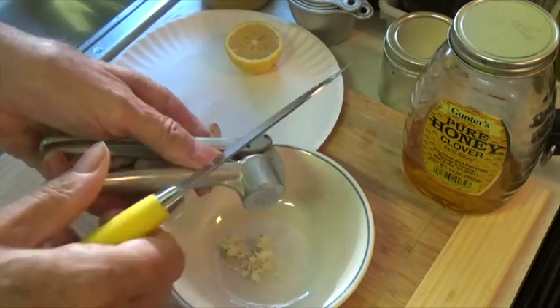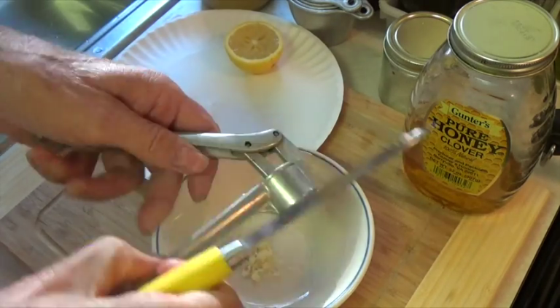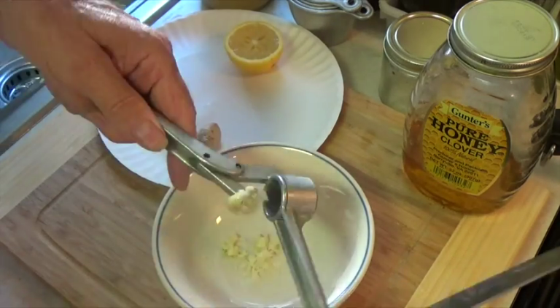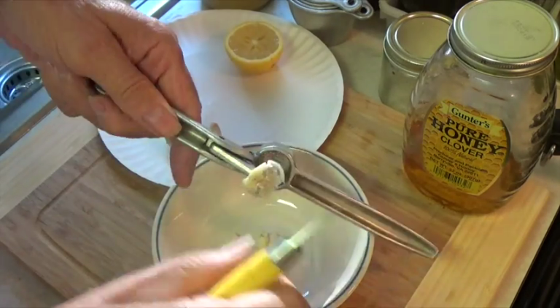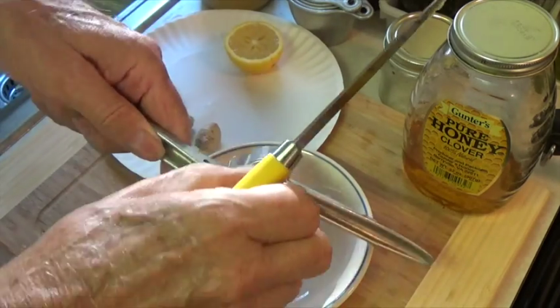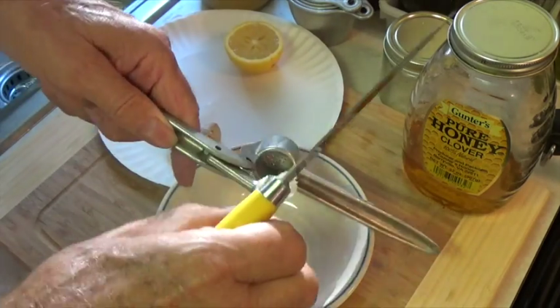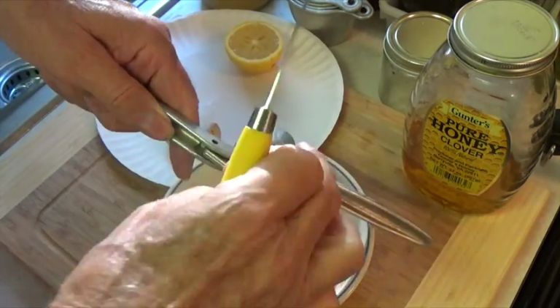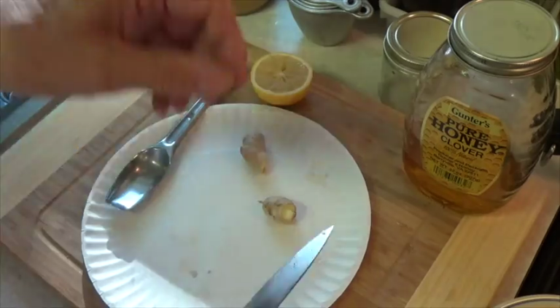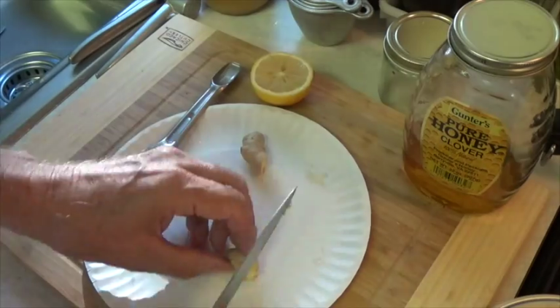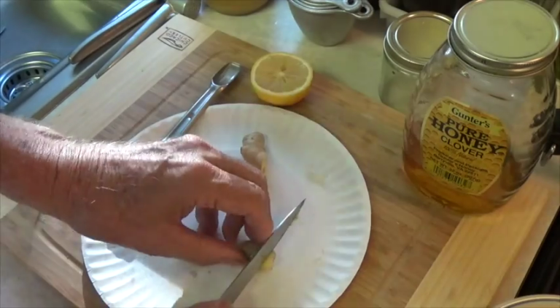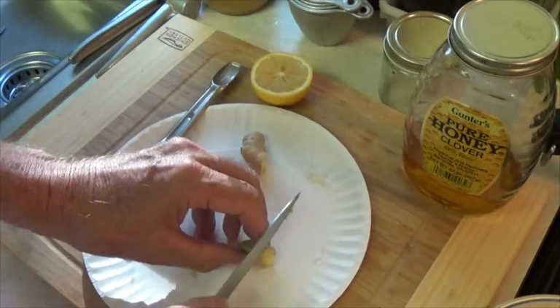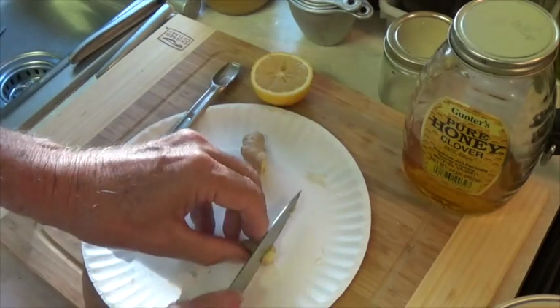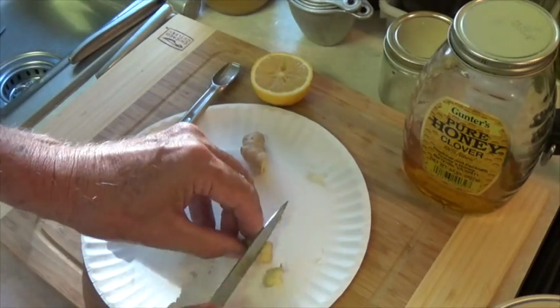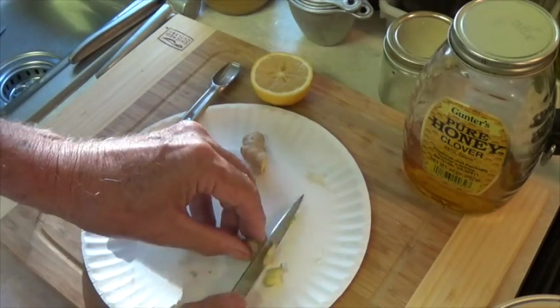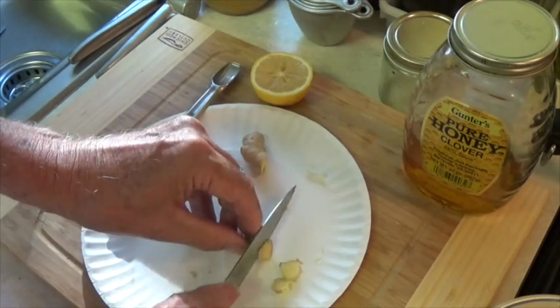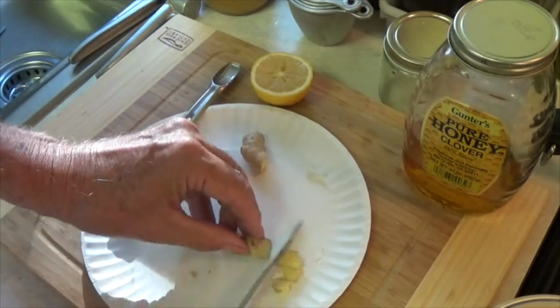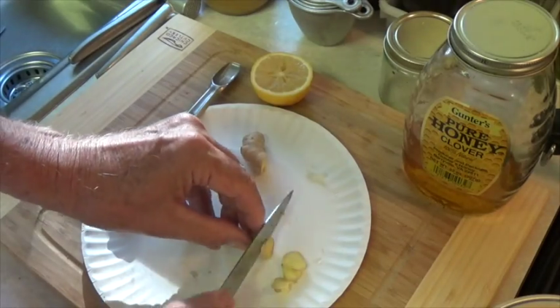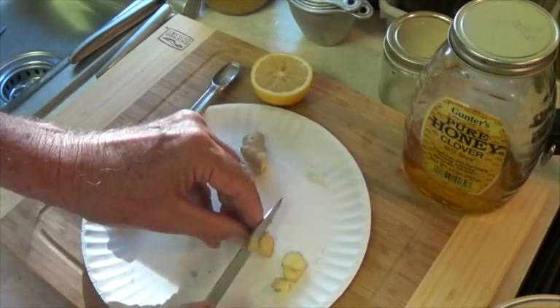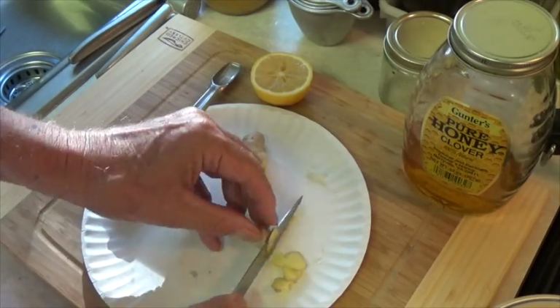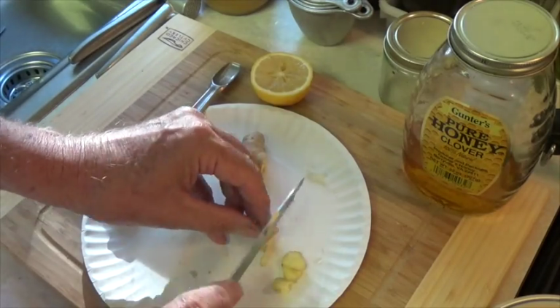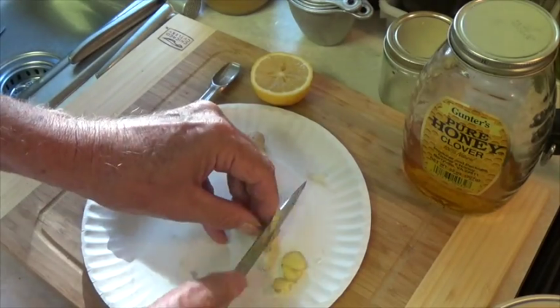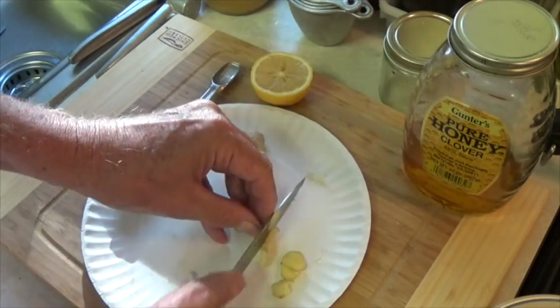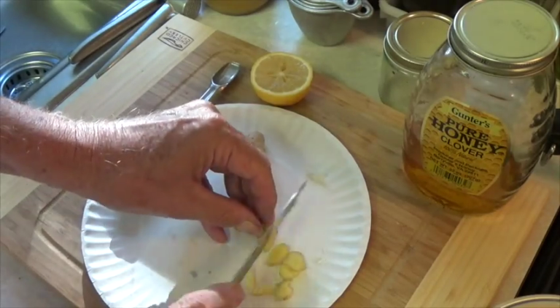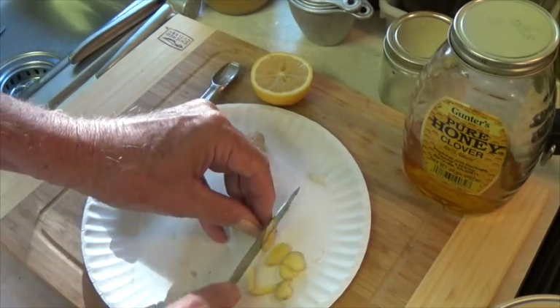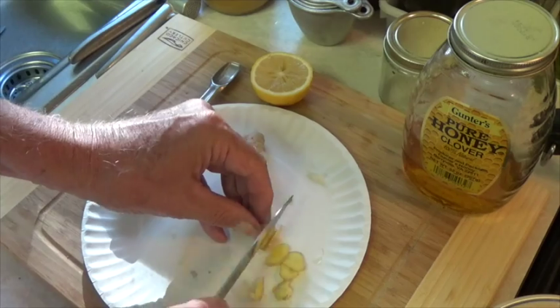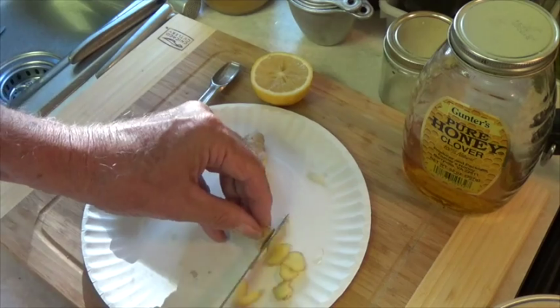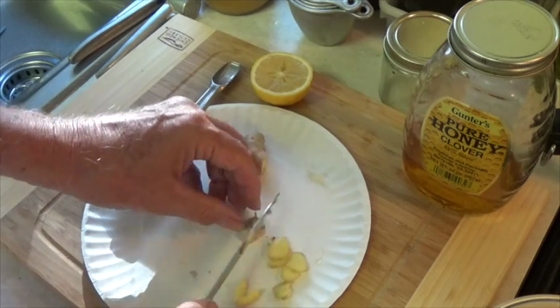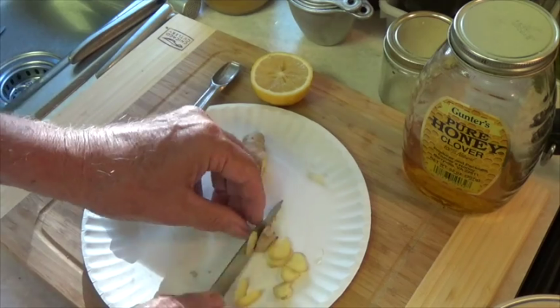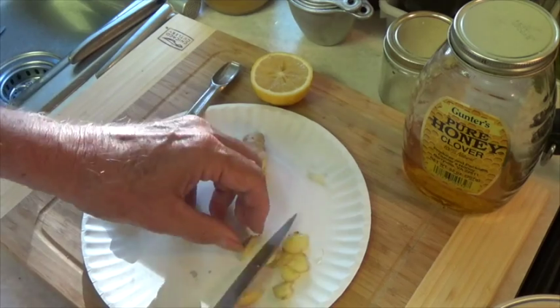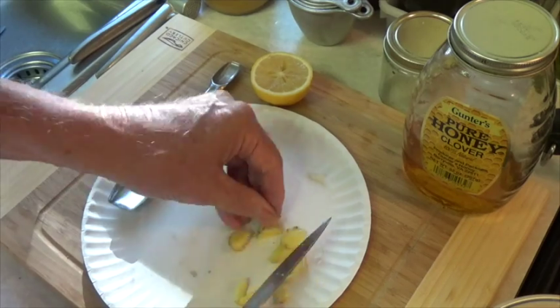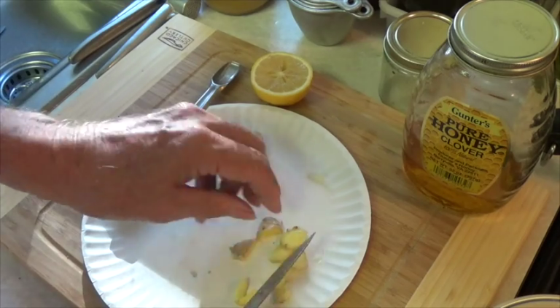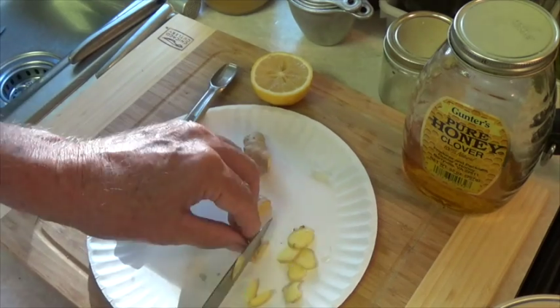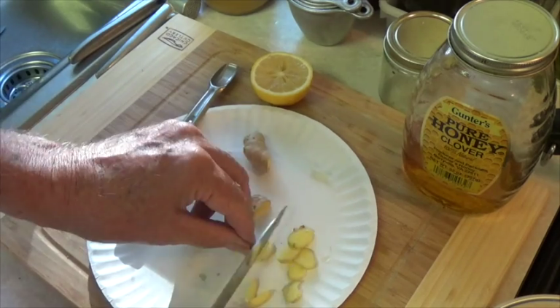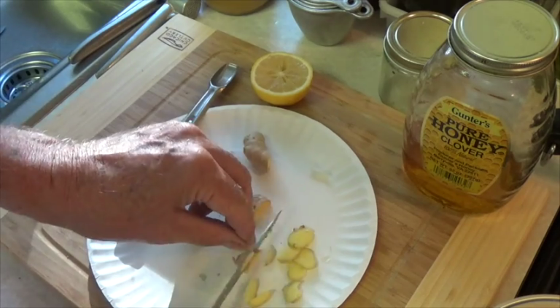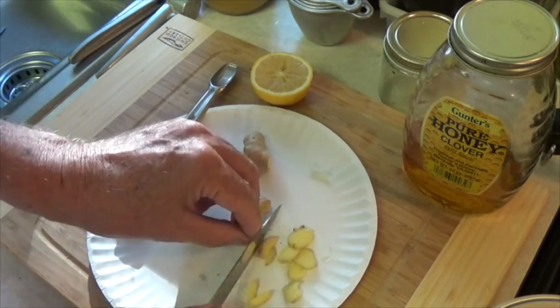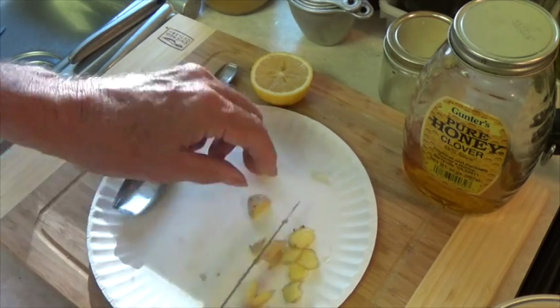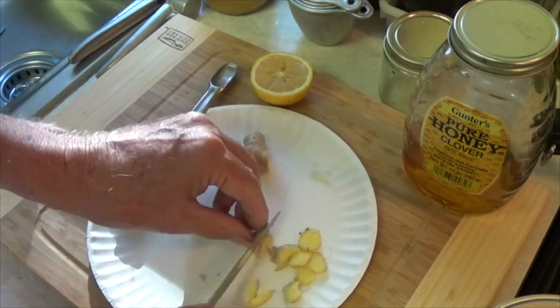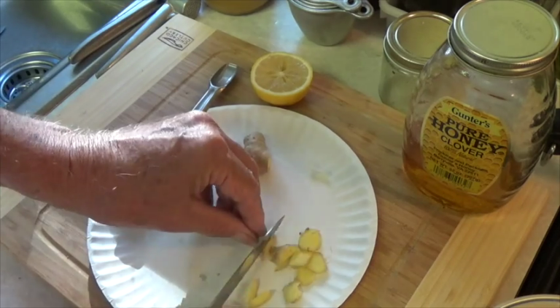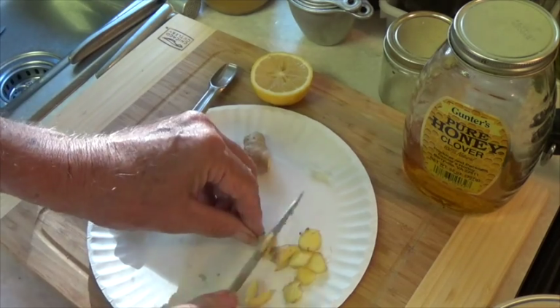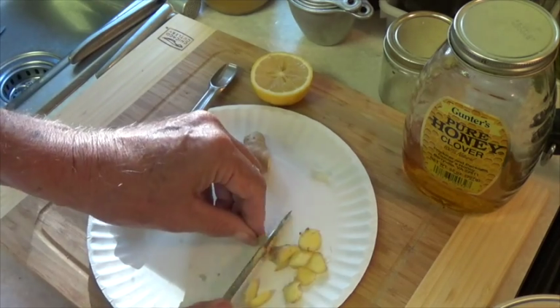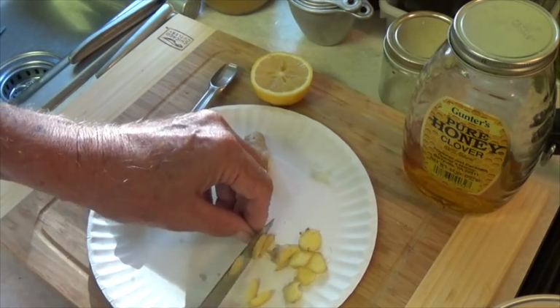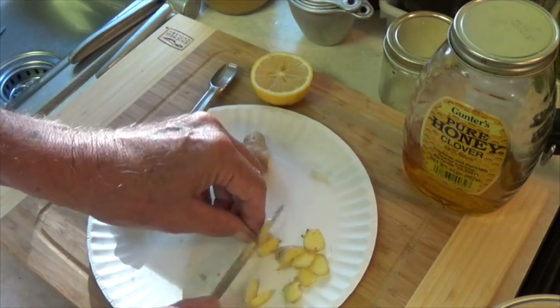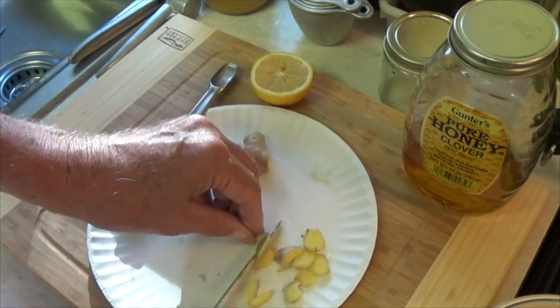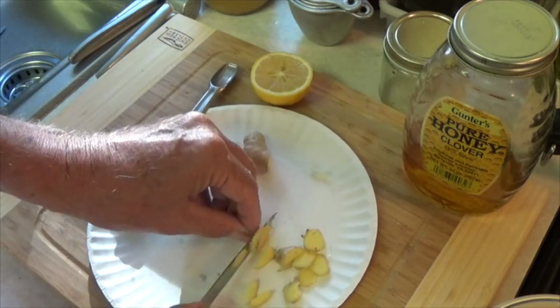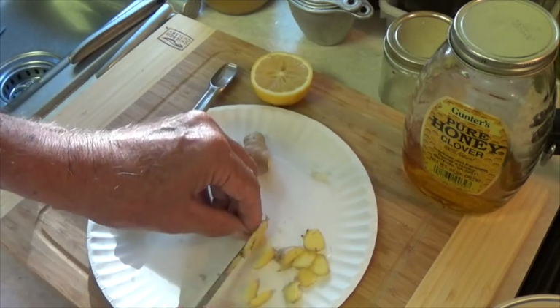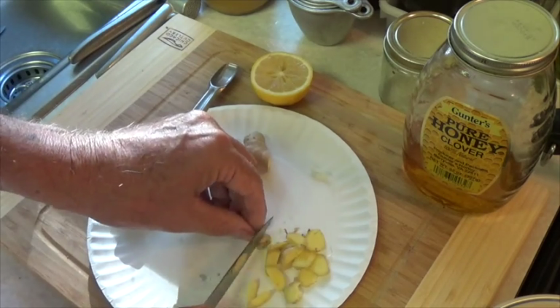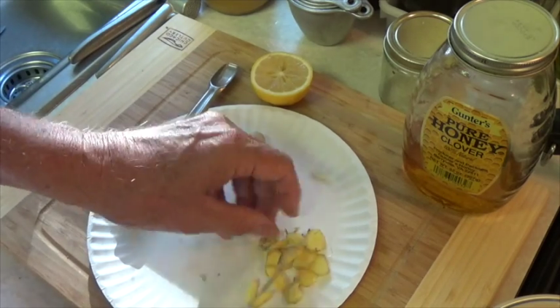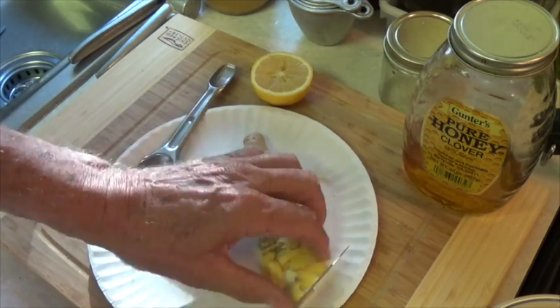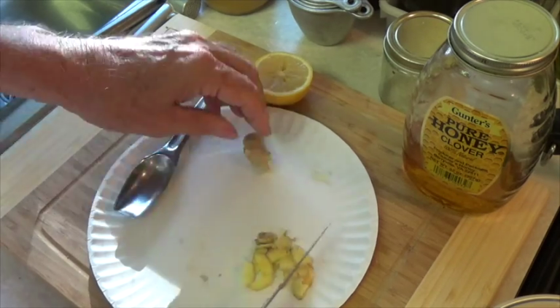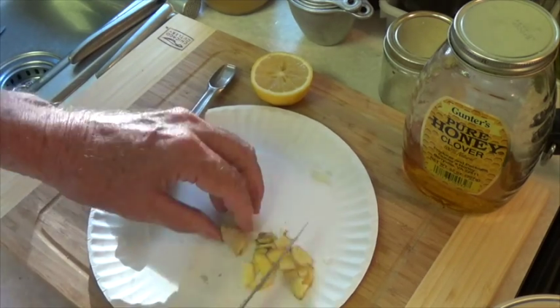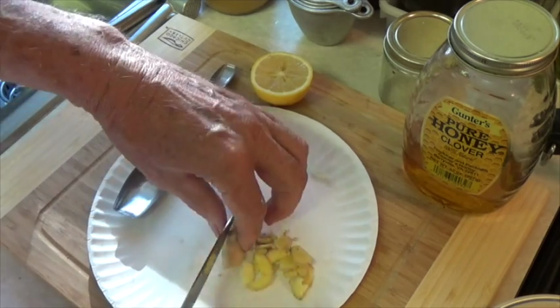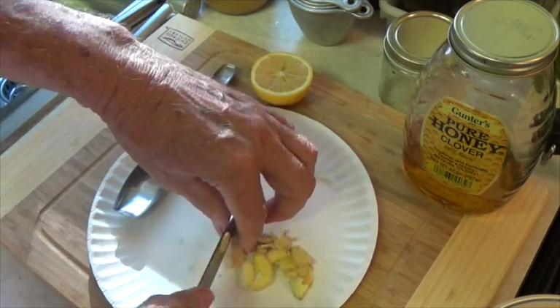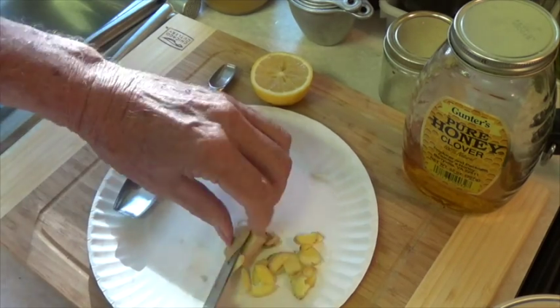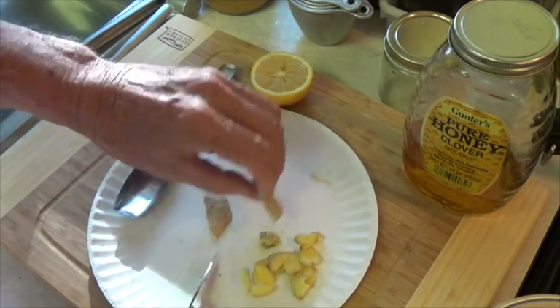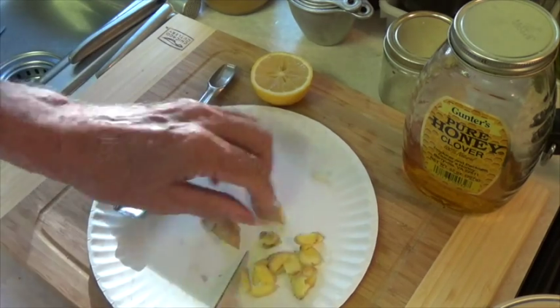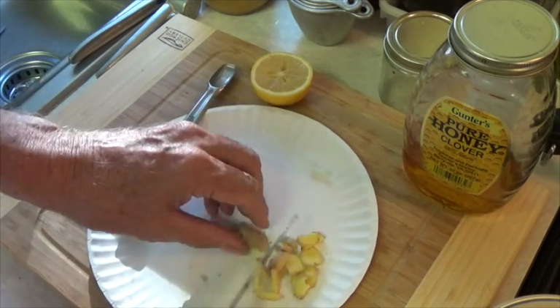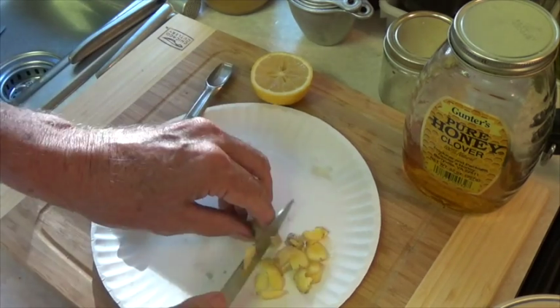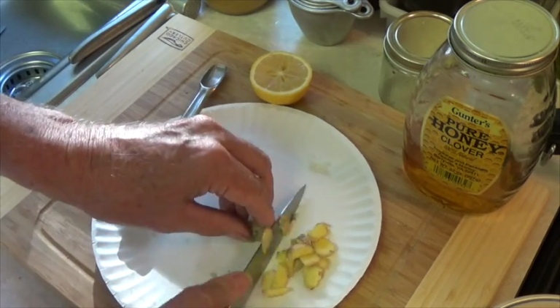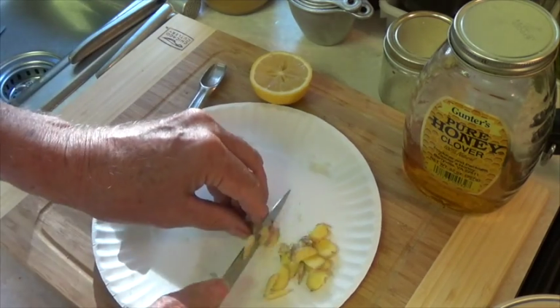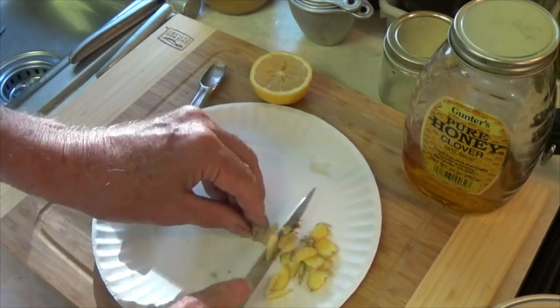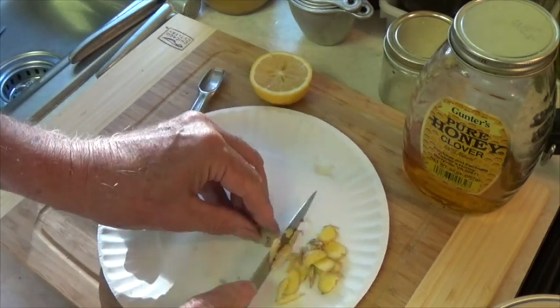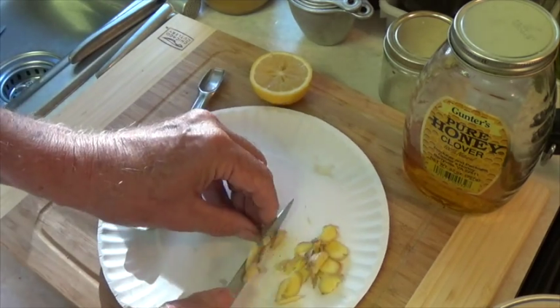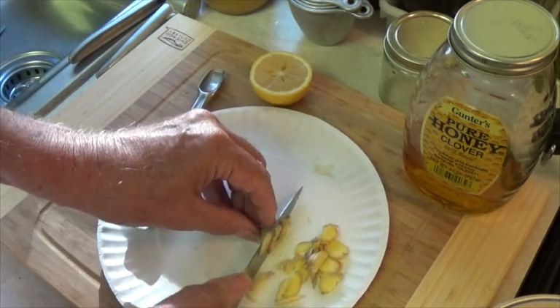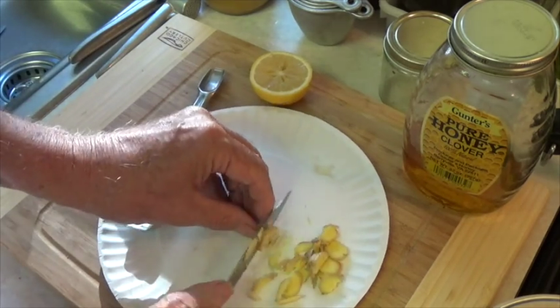Now on the ginger, you can use a knife and finely chop it, or you can use a very small grater to achieve the same results.